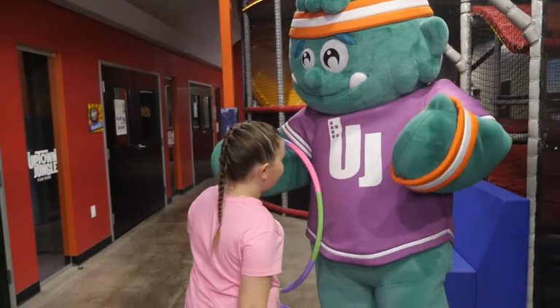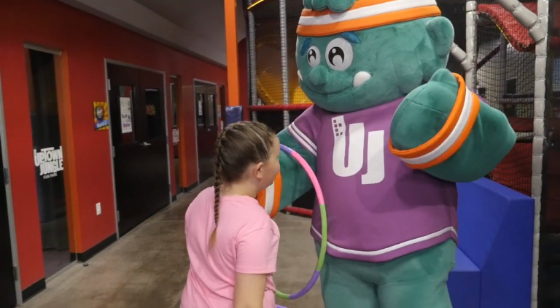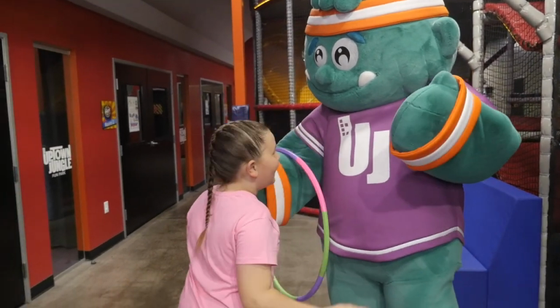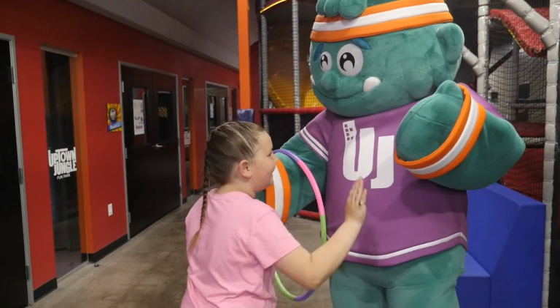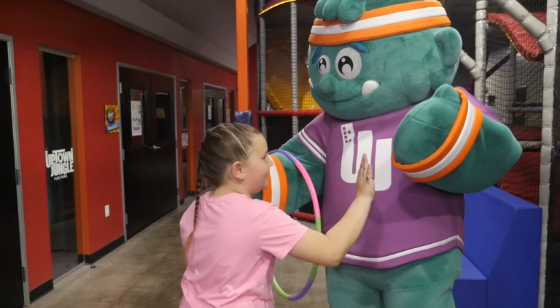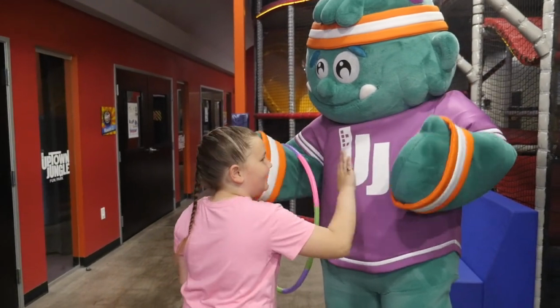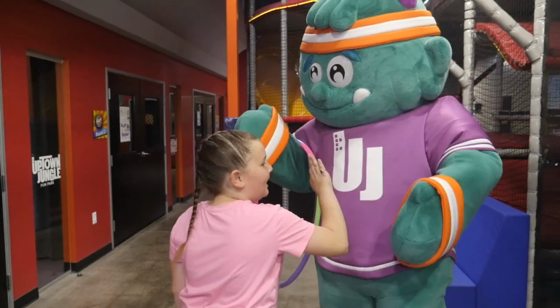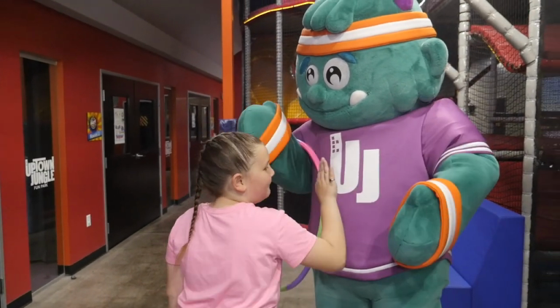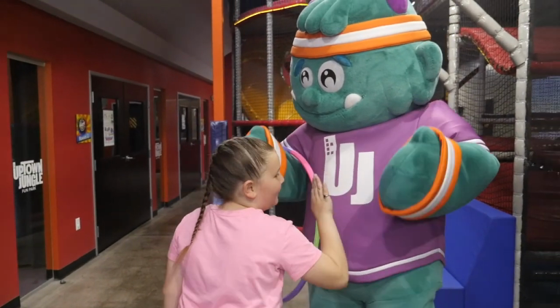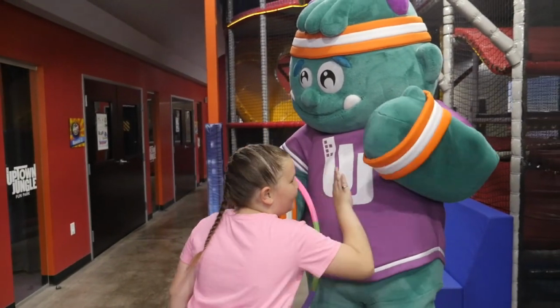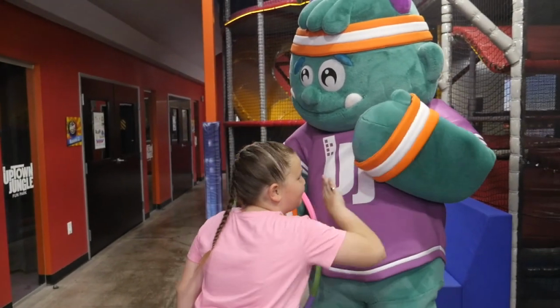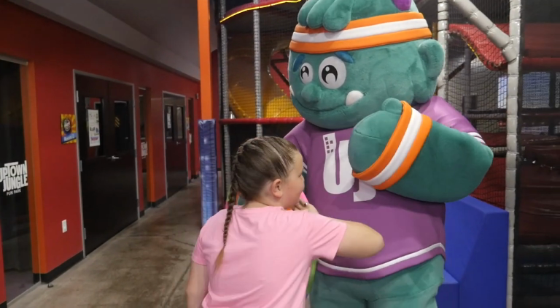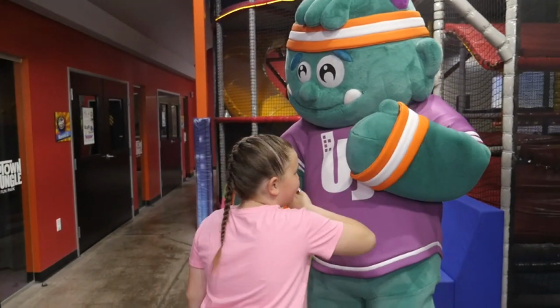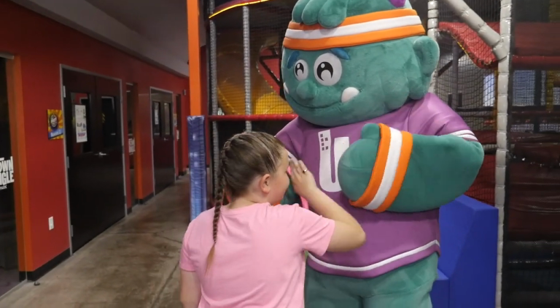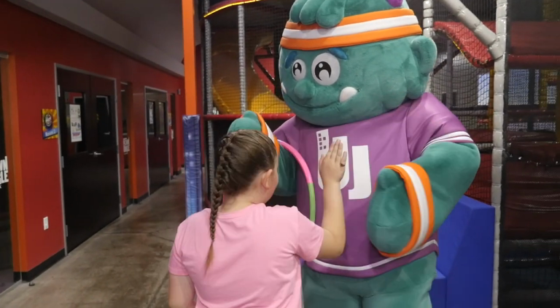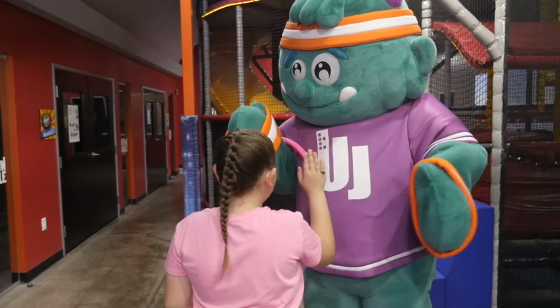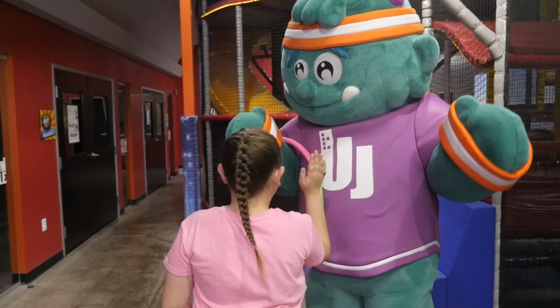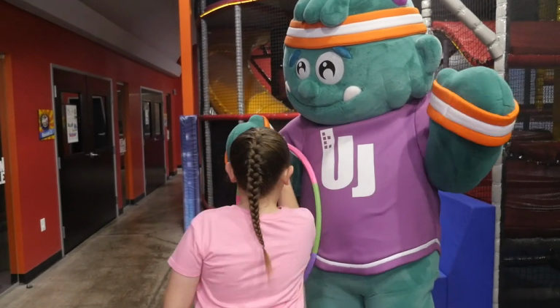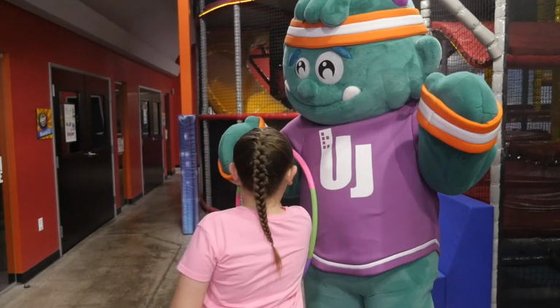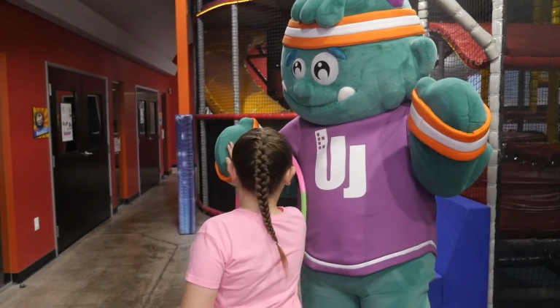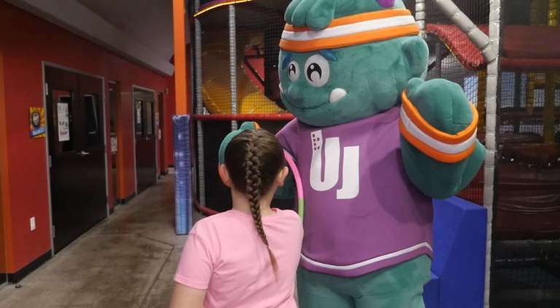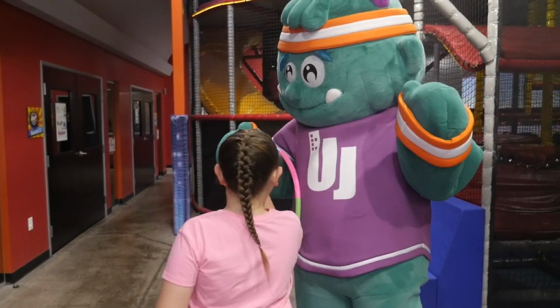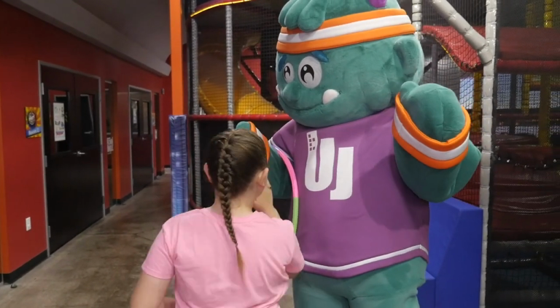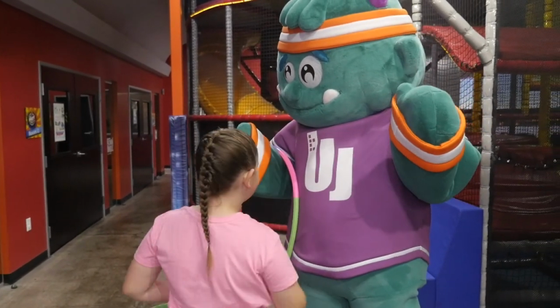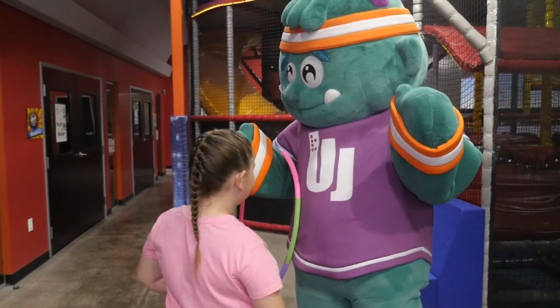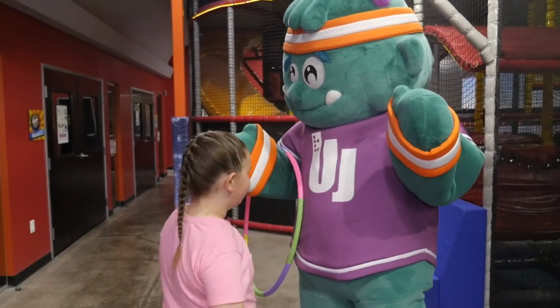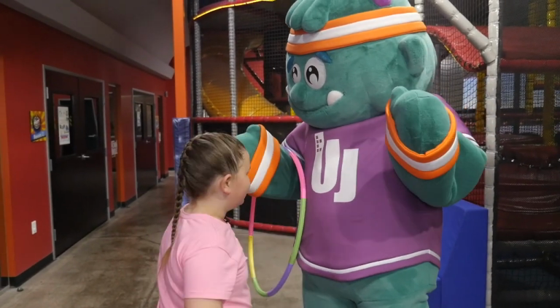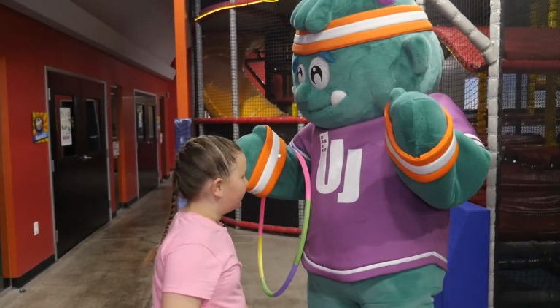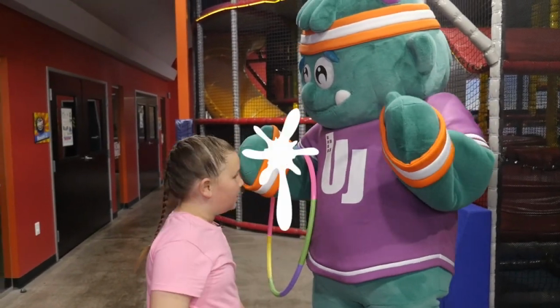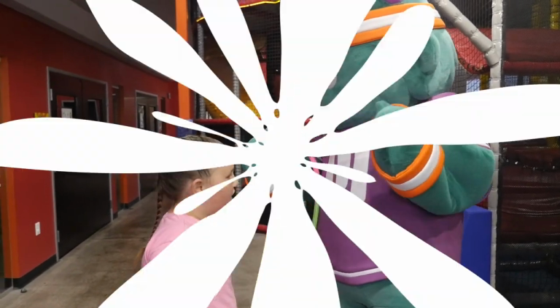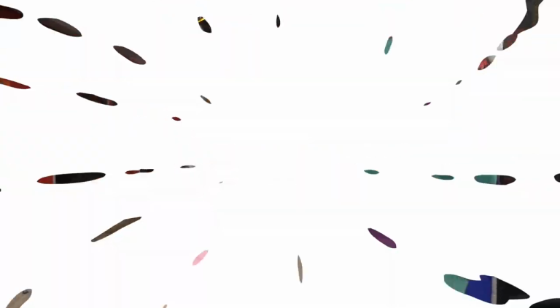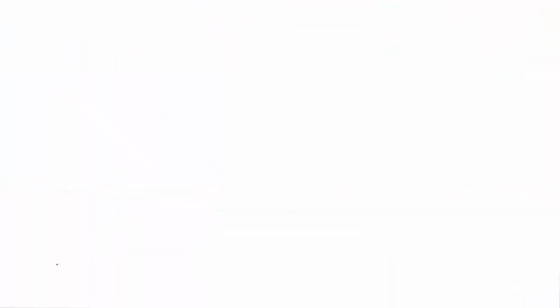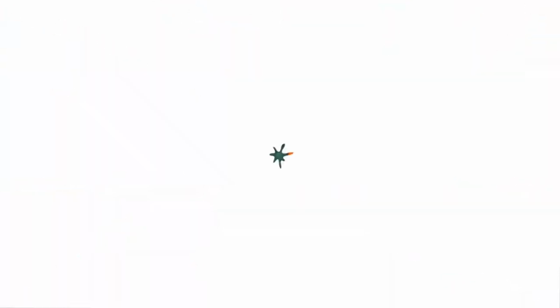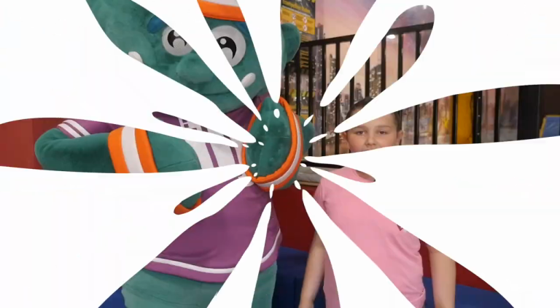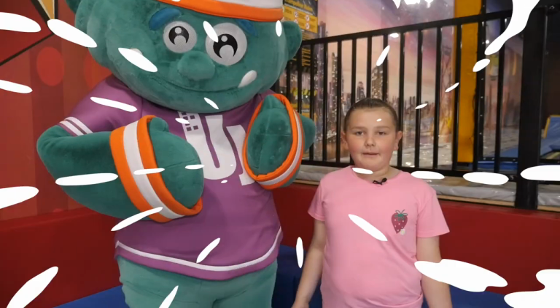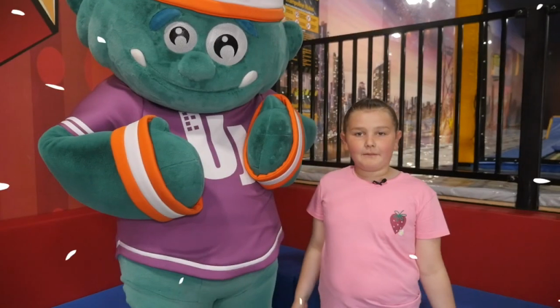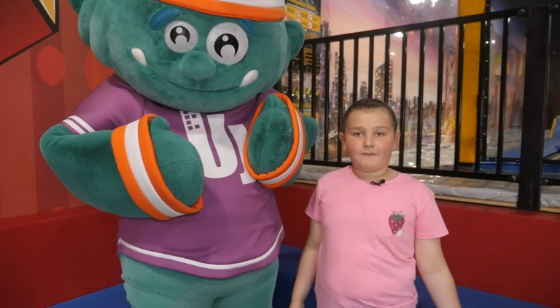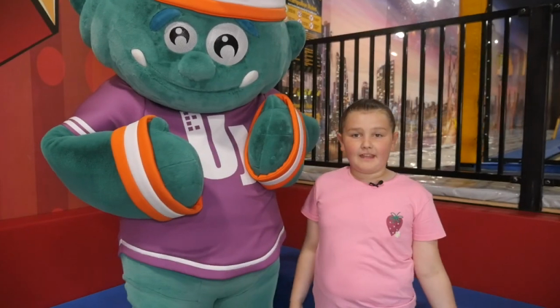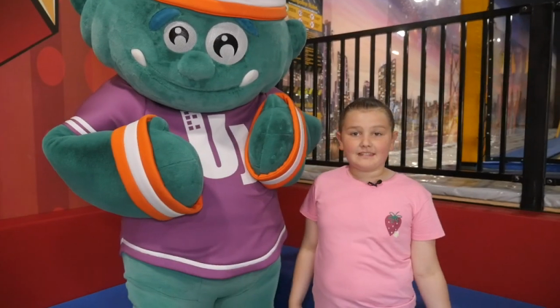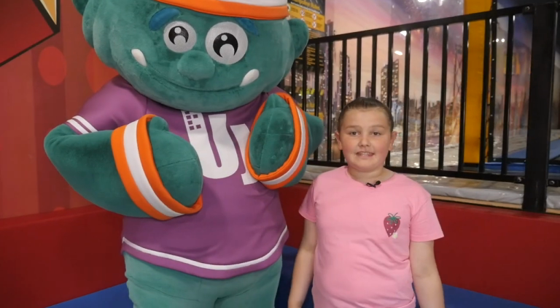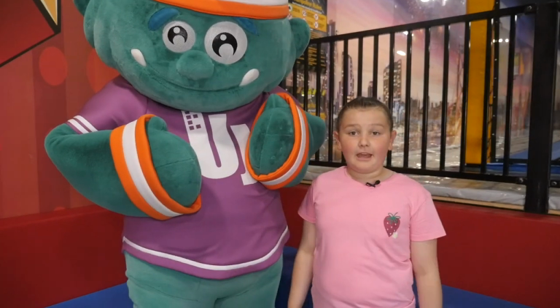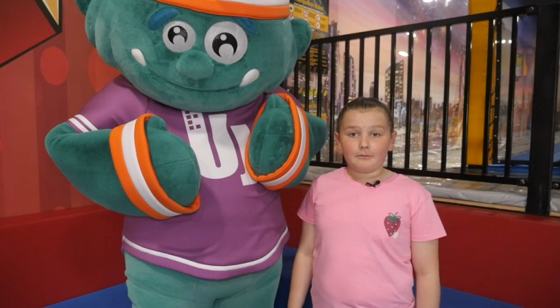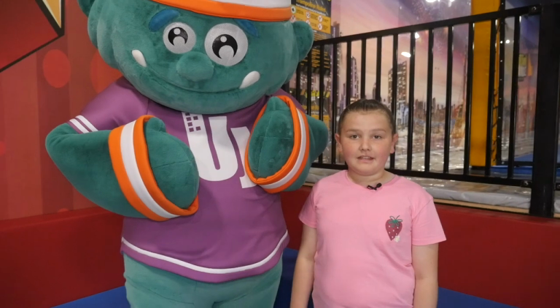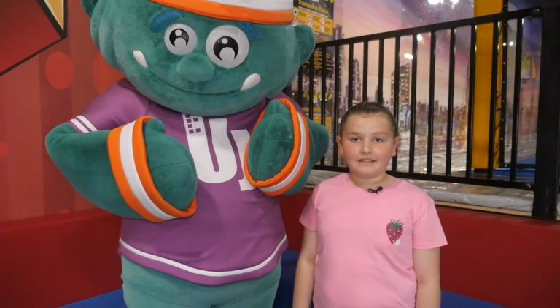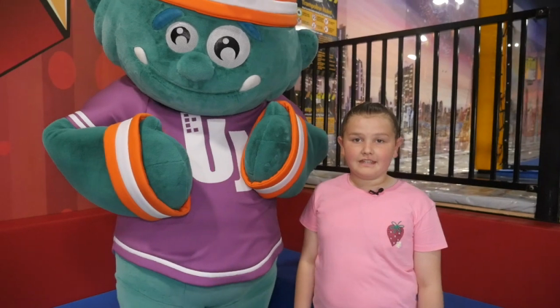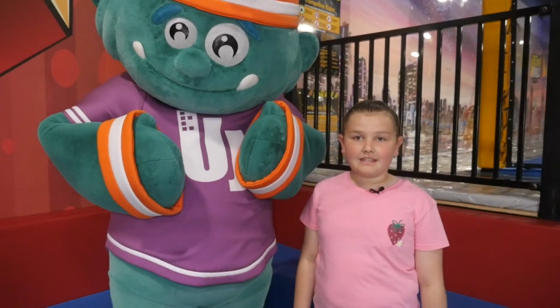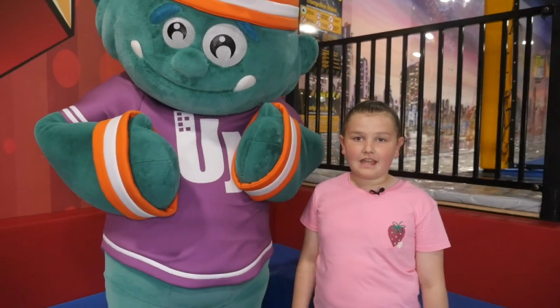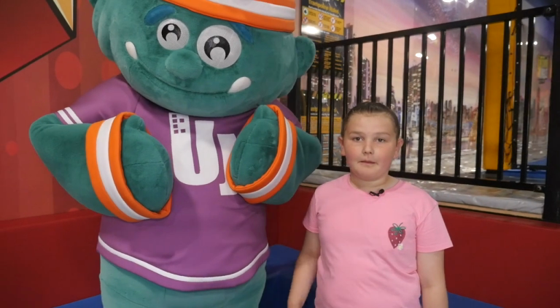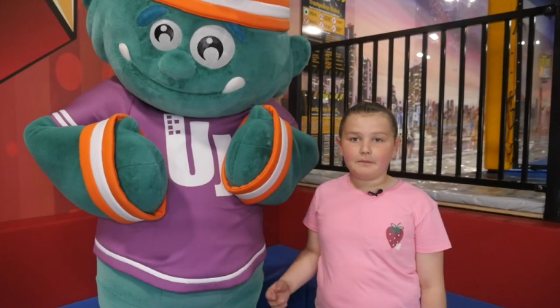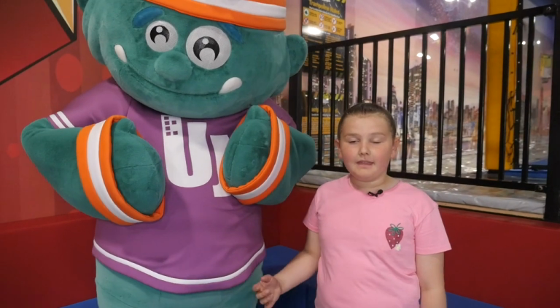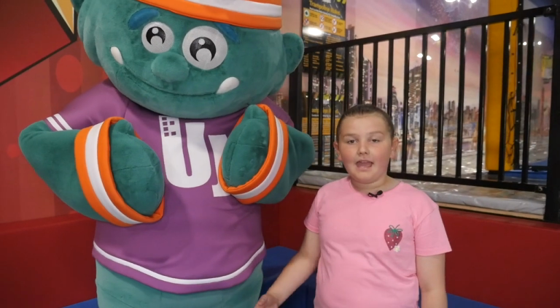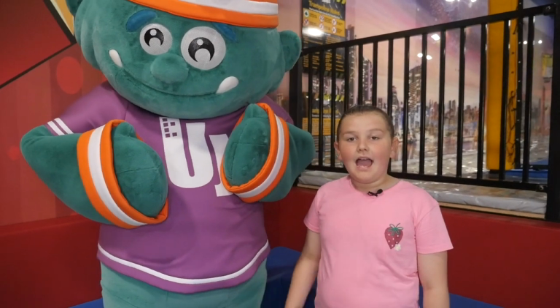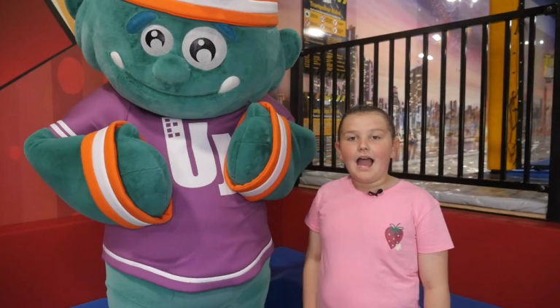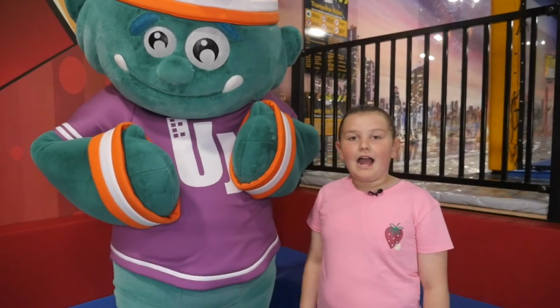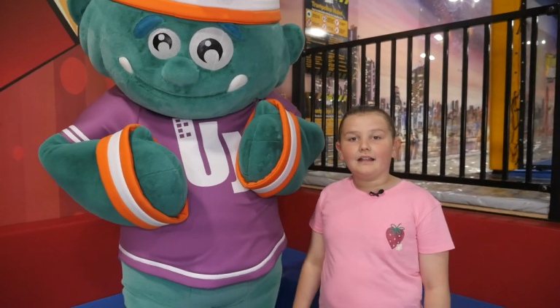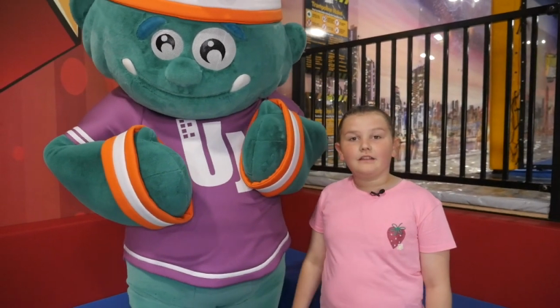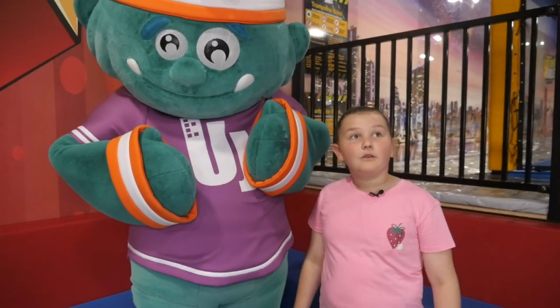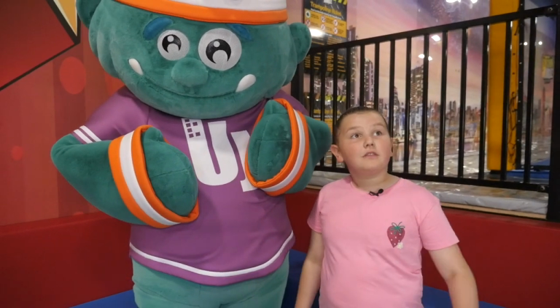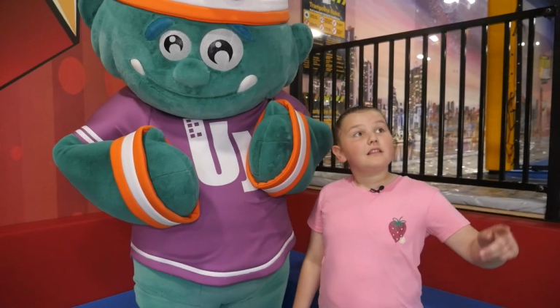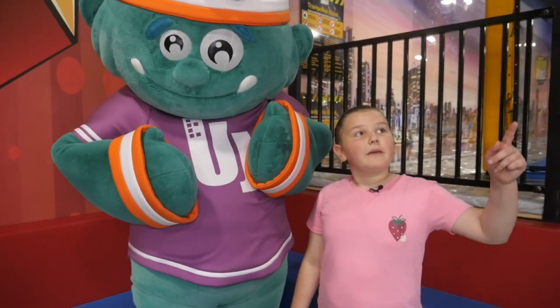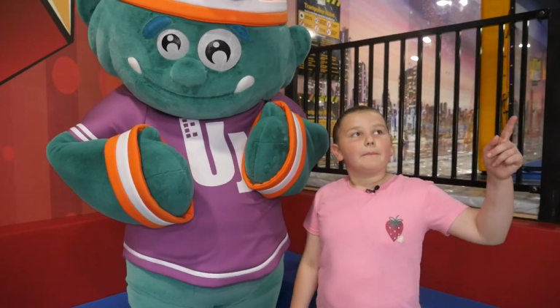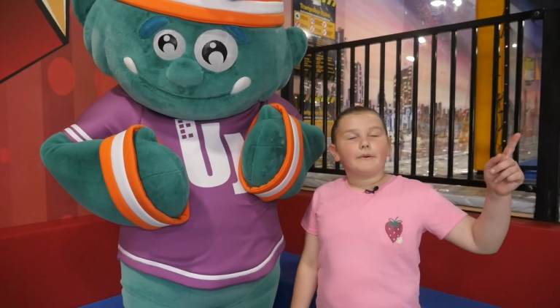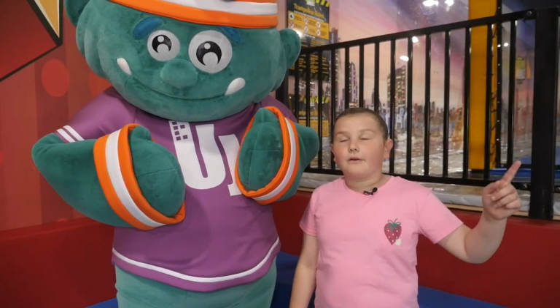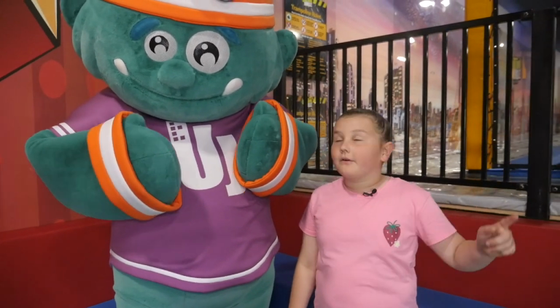High five! Hey, high five! High five! Hey, Uppy fans. Today I'm going to teach Uppy how to hula hoop with your arm — how to do the limbo. Have you ever played?